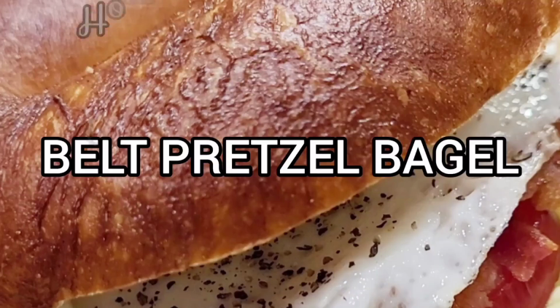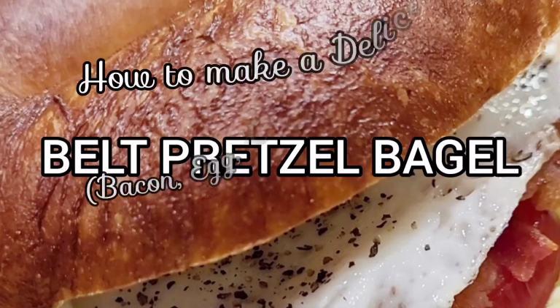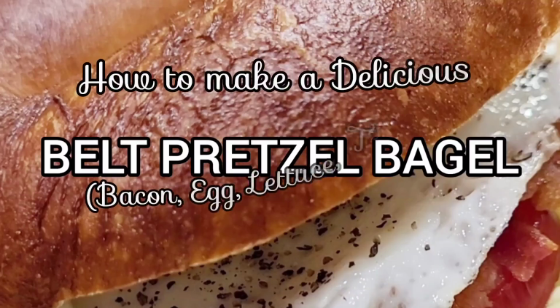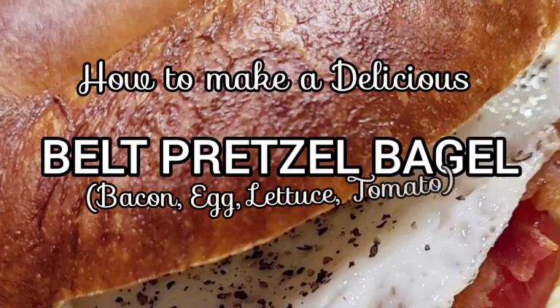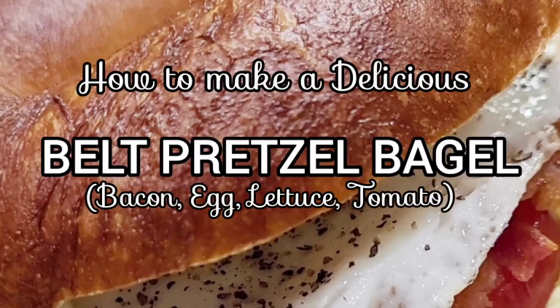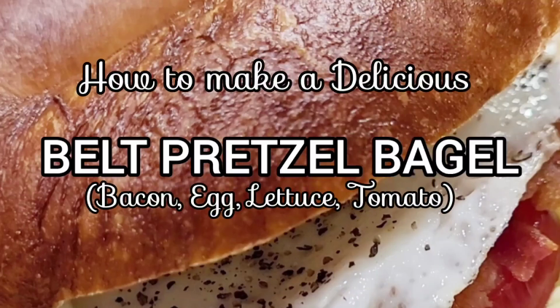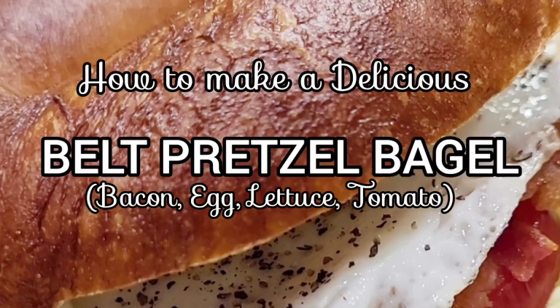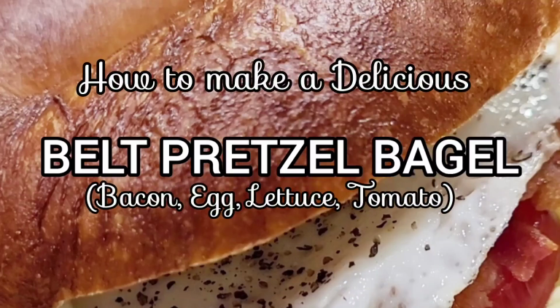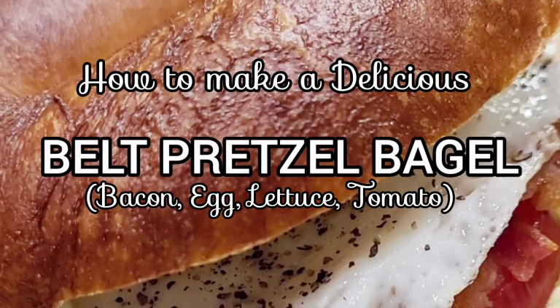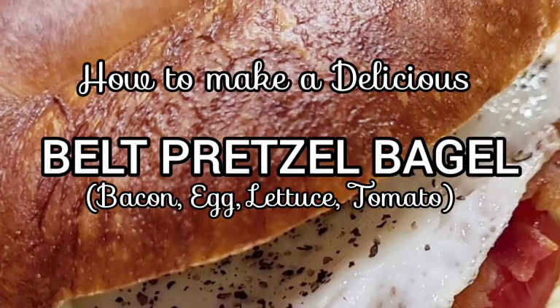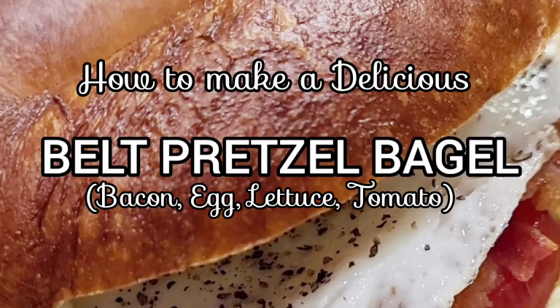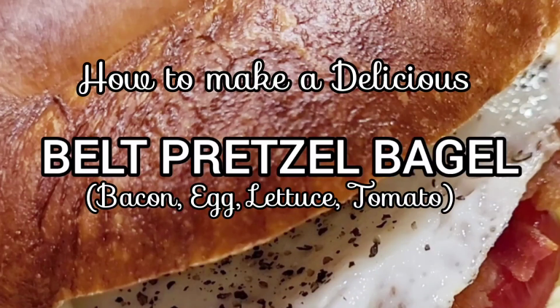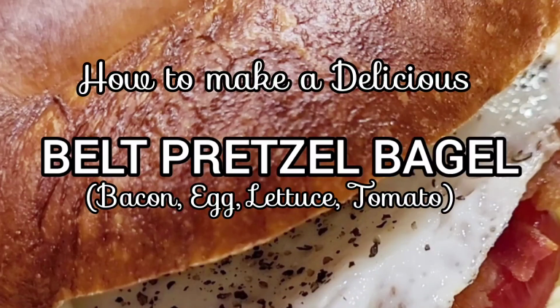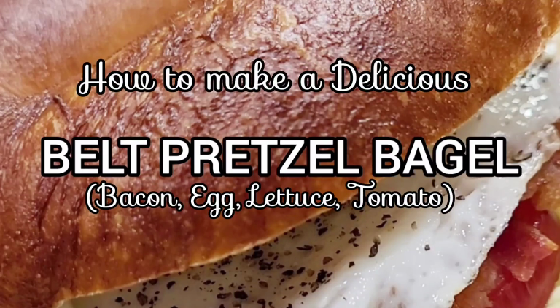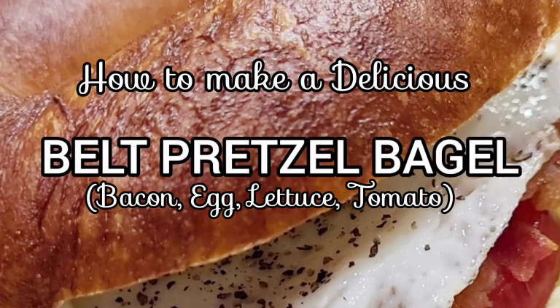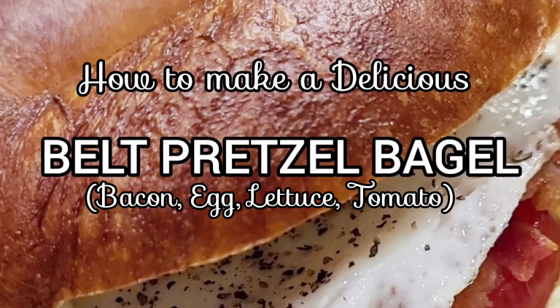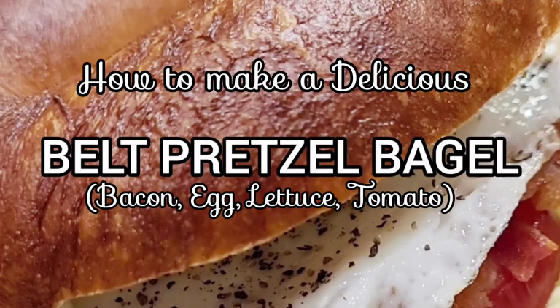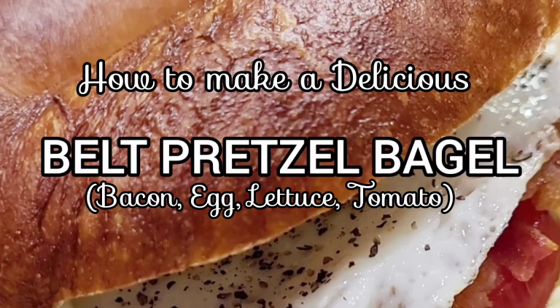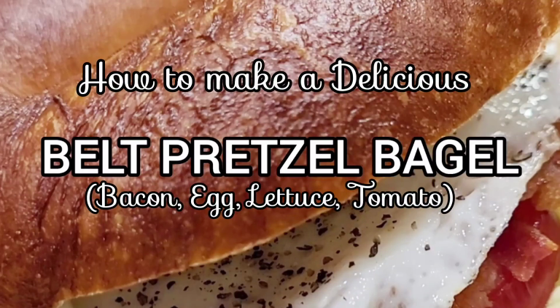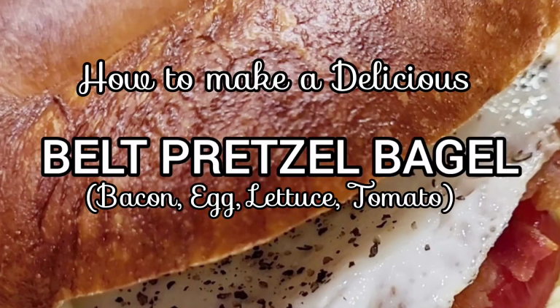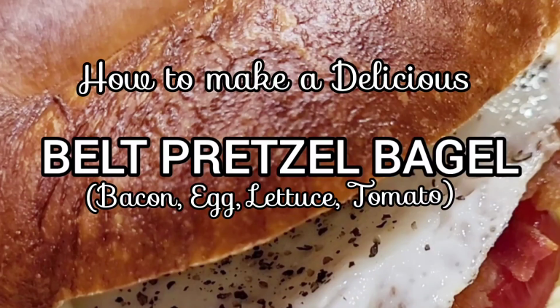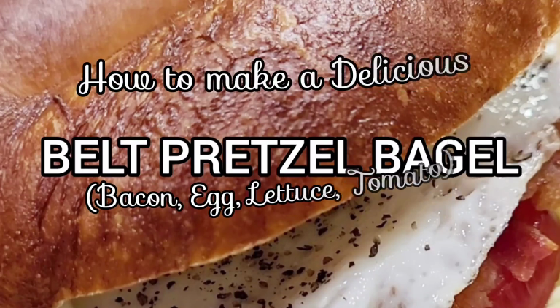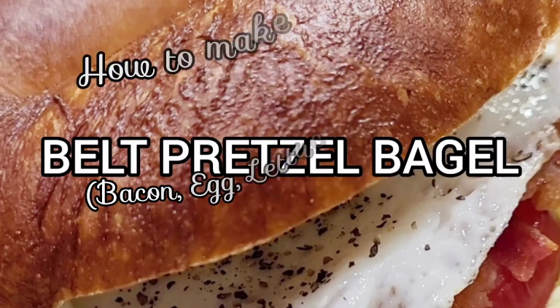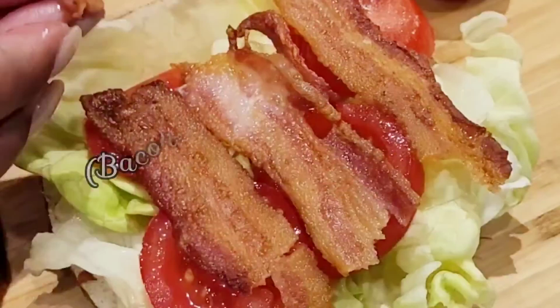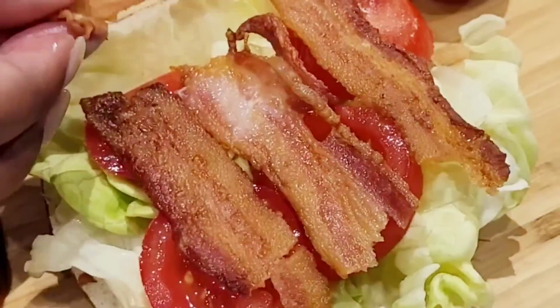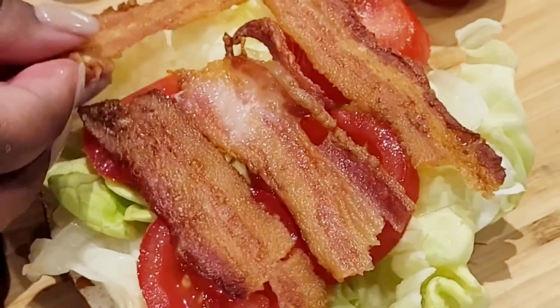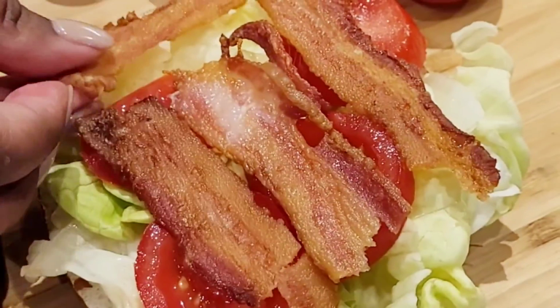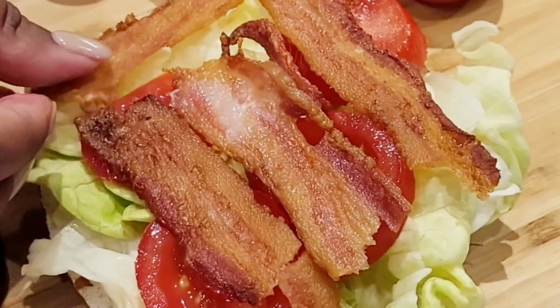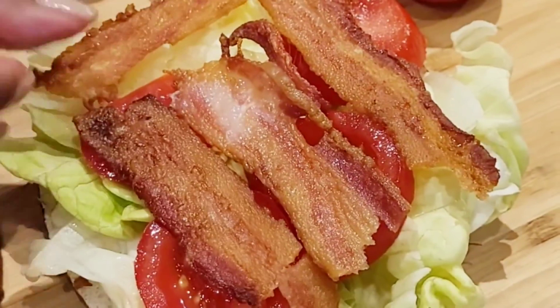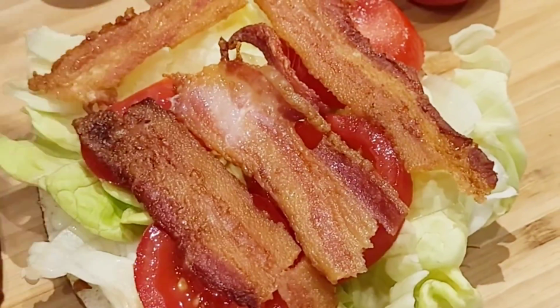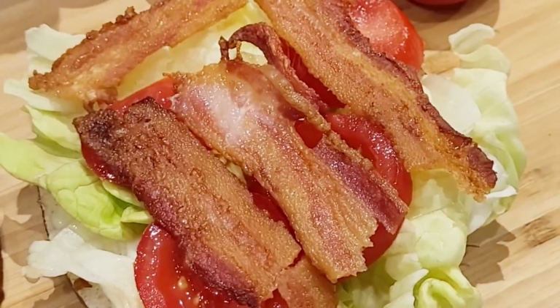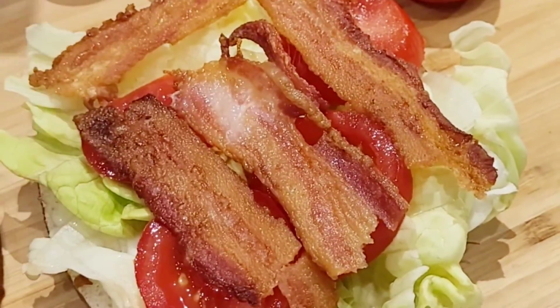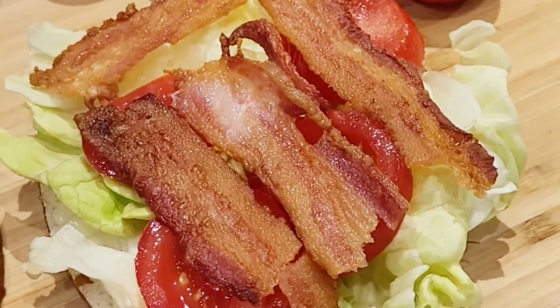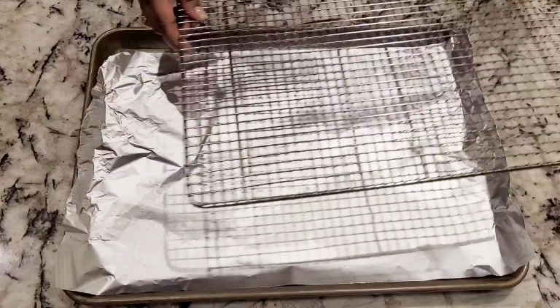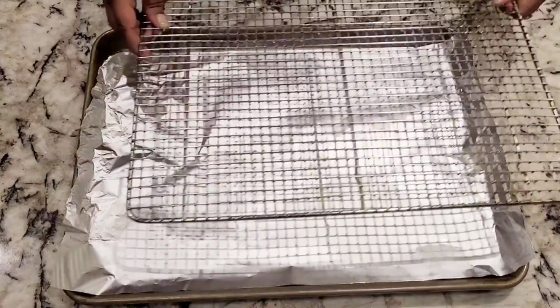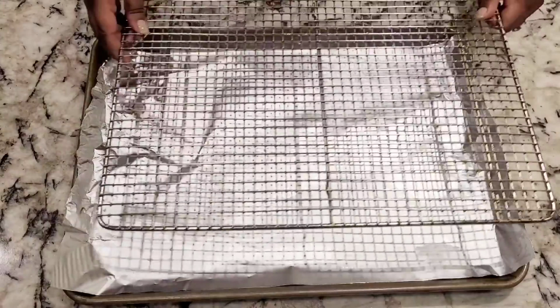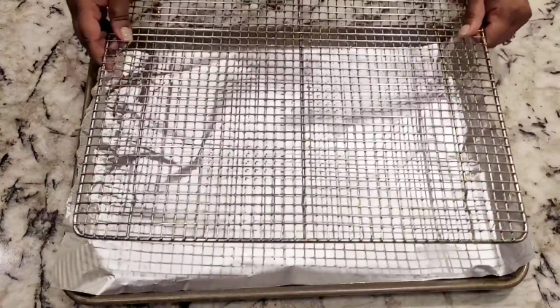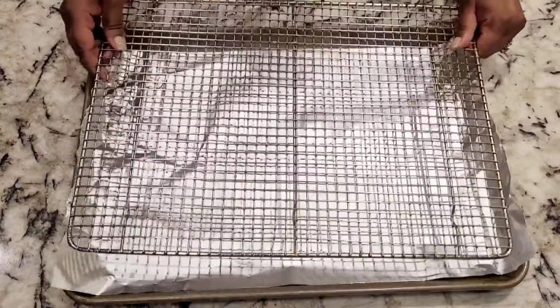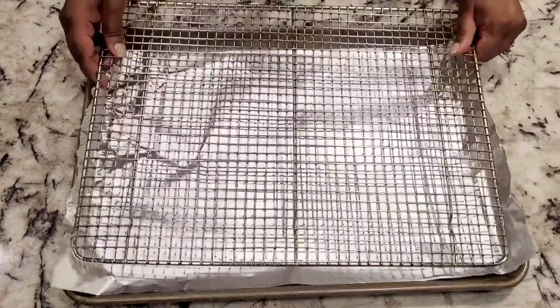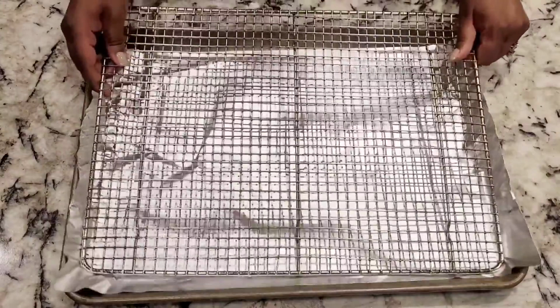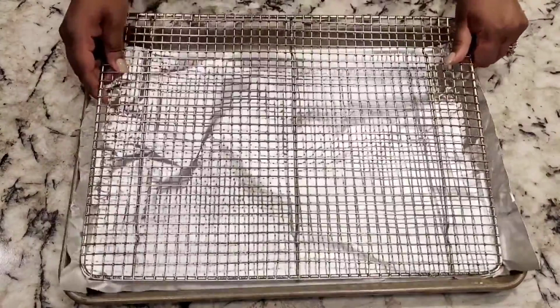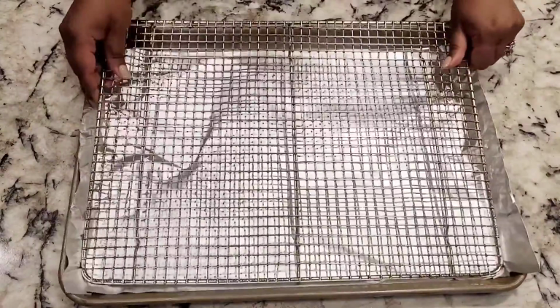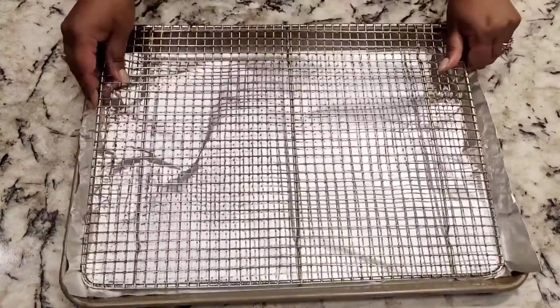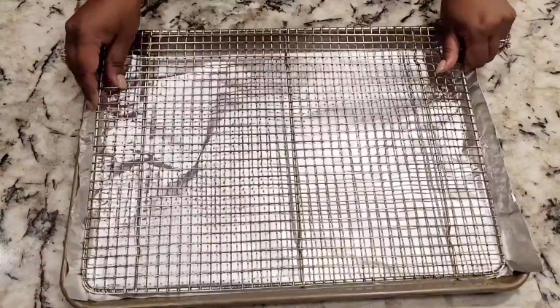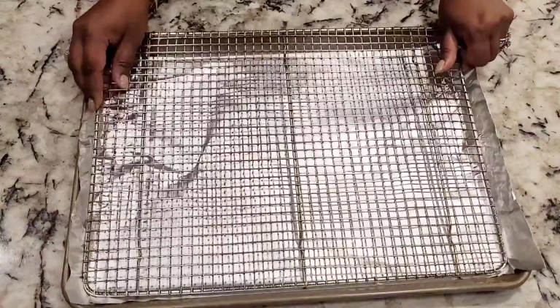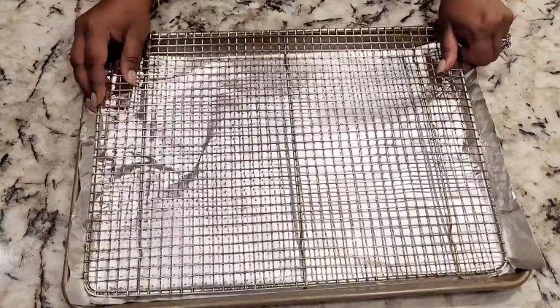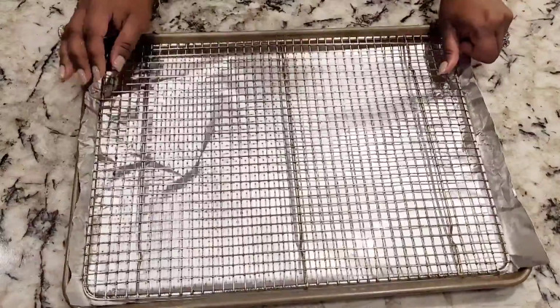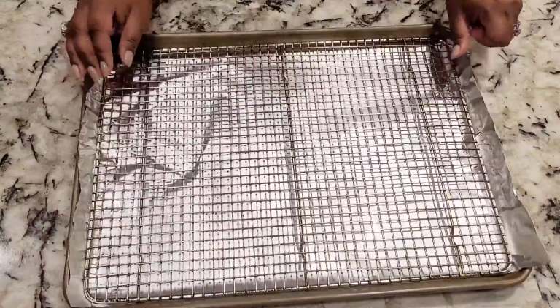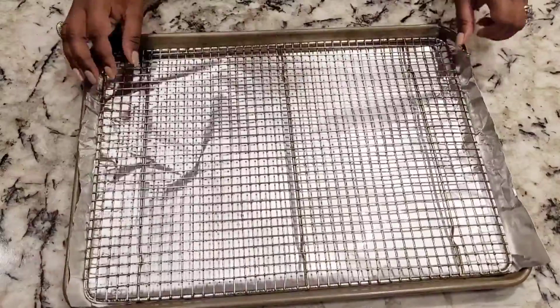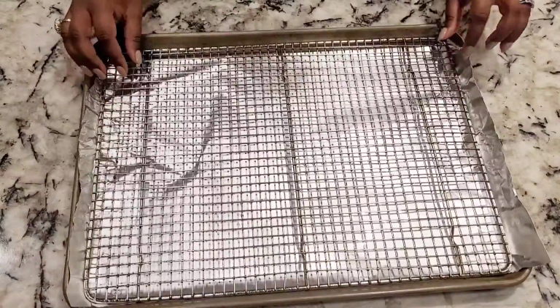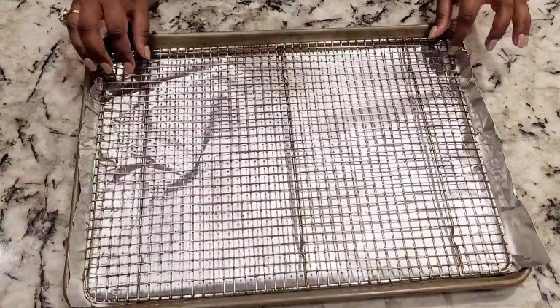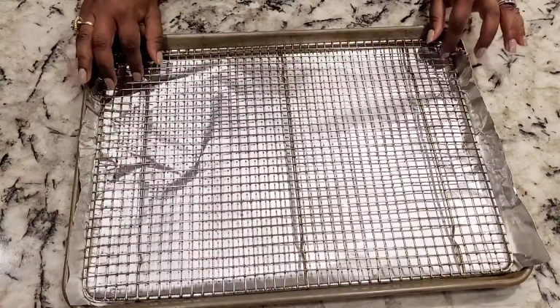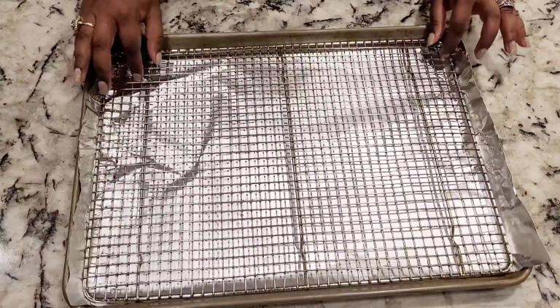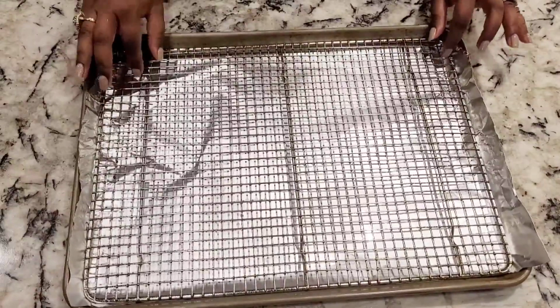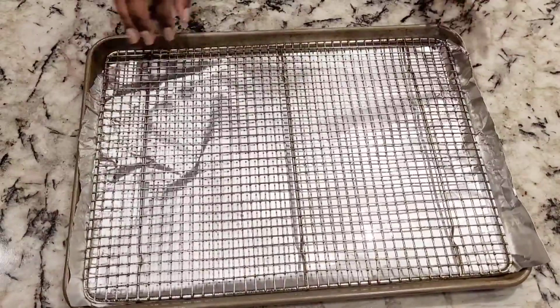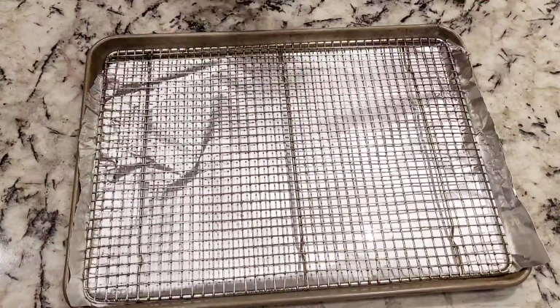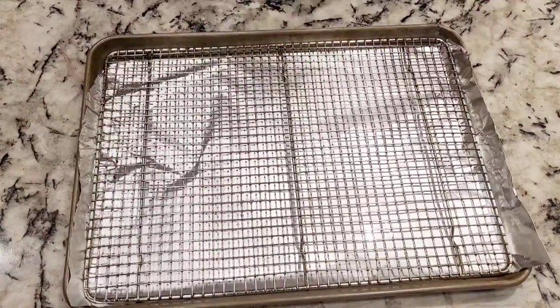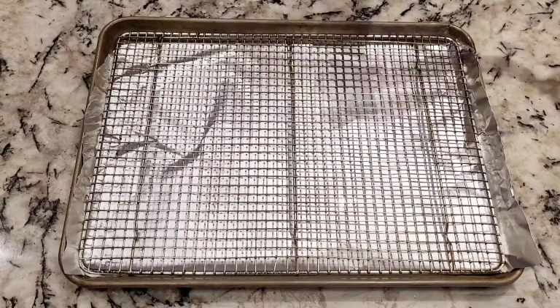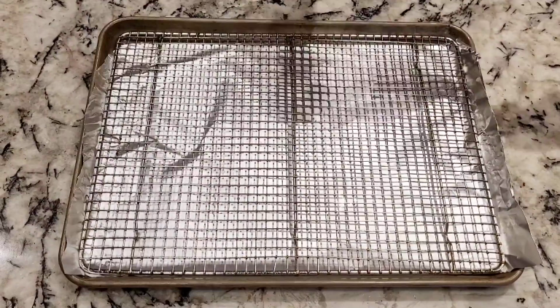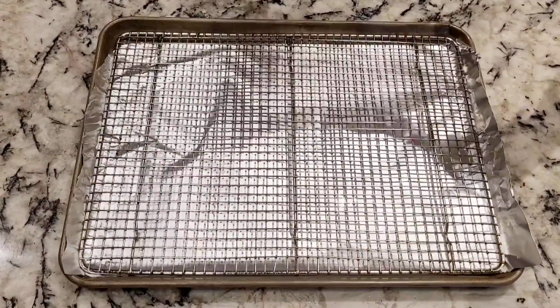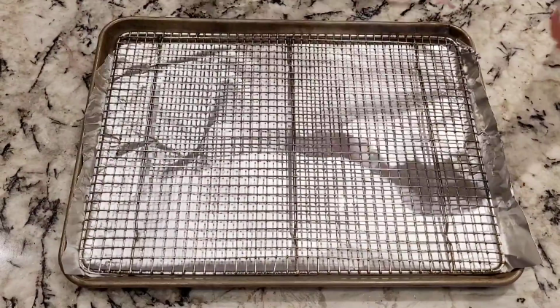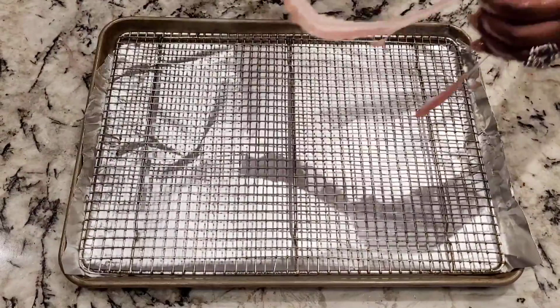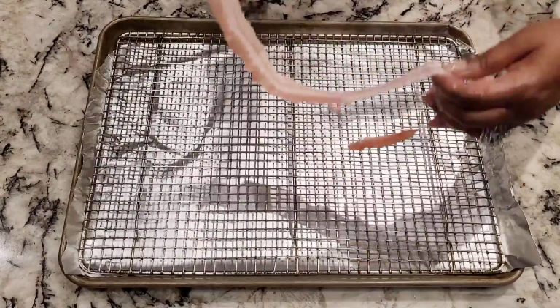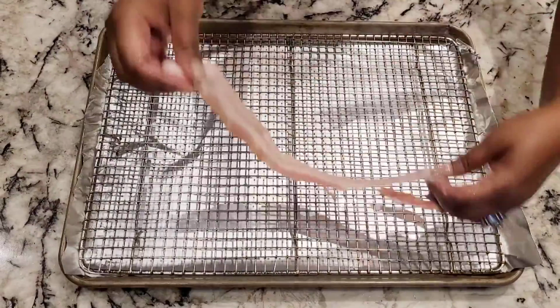An absolutely delicious B-E-L-T pretzel bagel. Here we go! Start with the bacon — one of the stars of this sandwich is definitely the bacon.